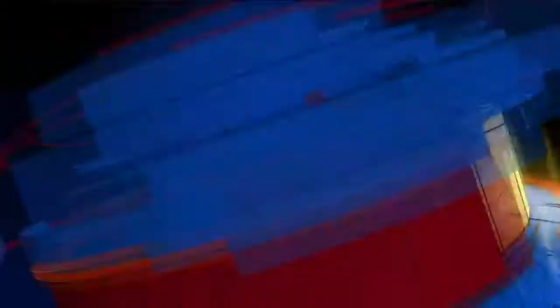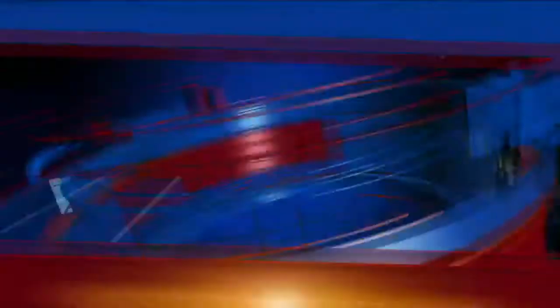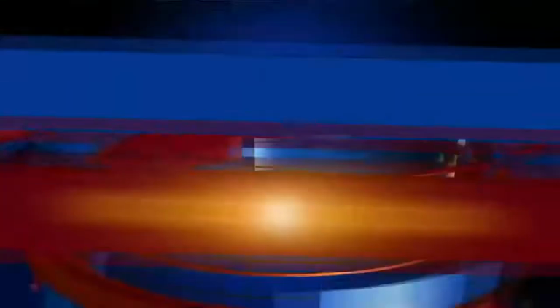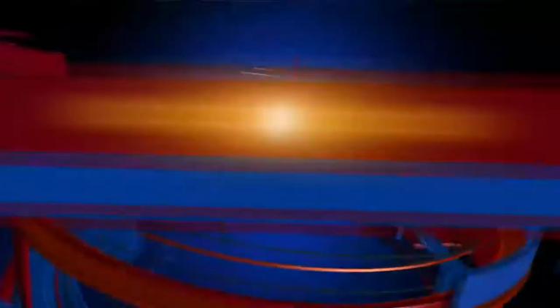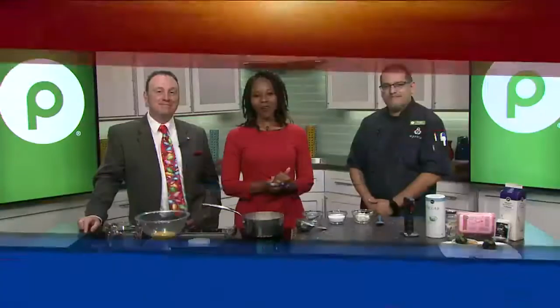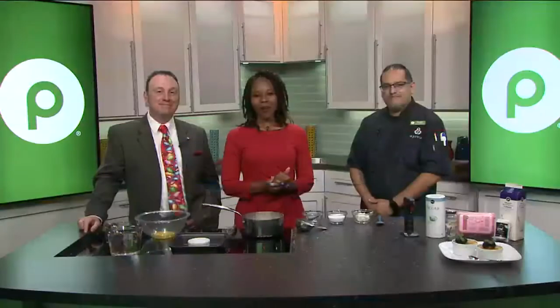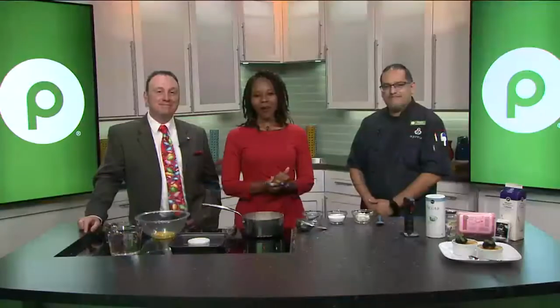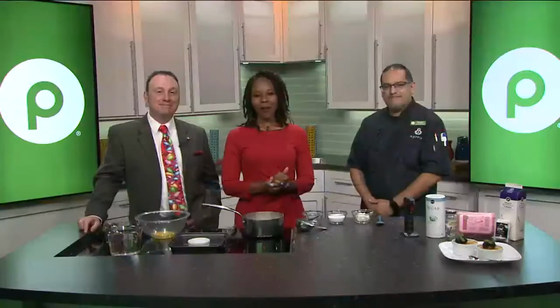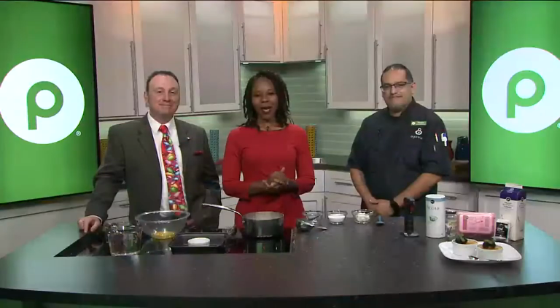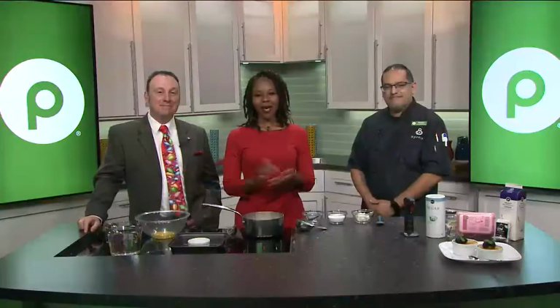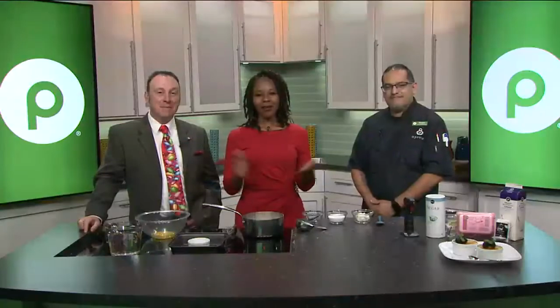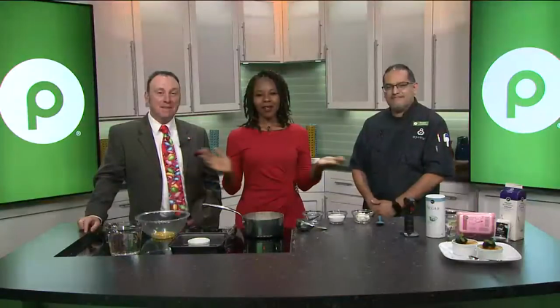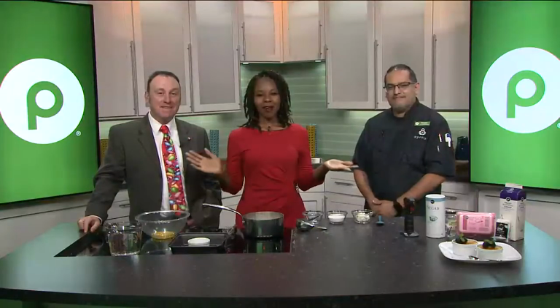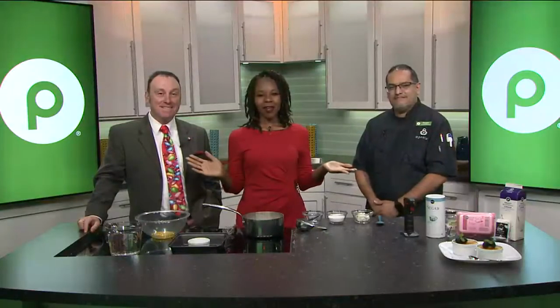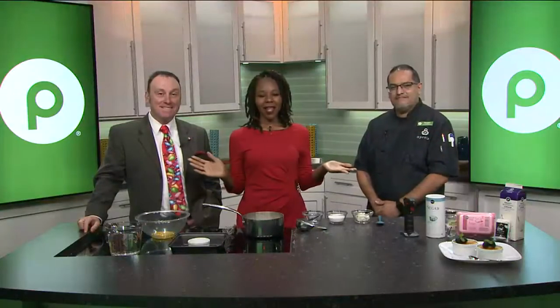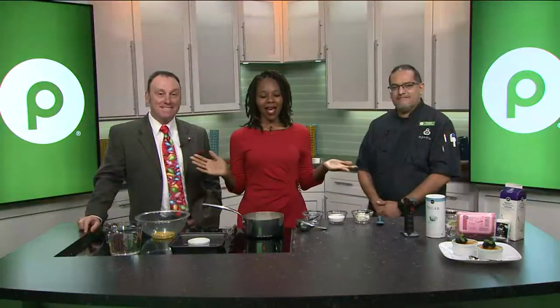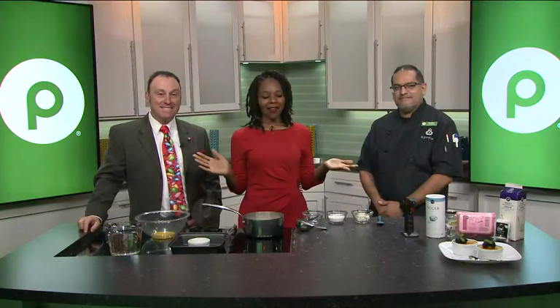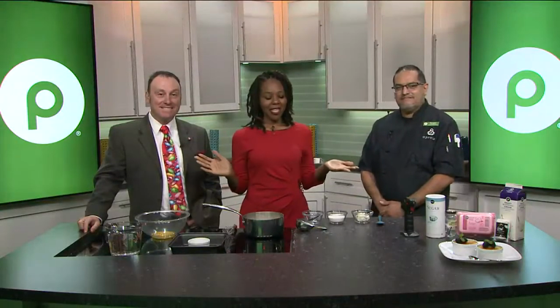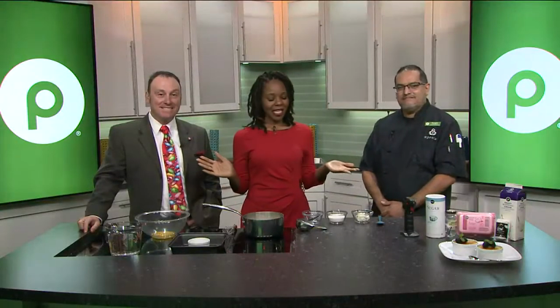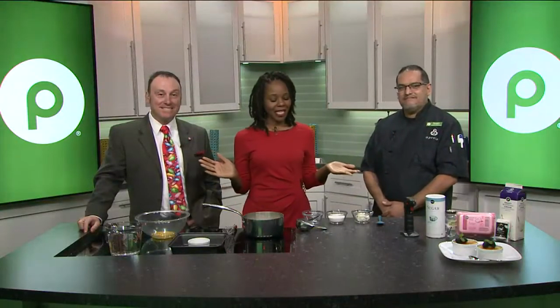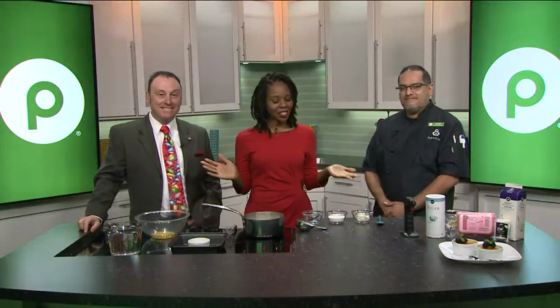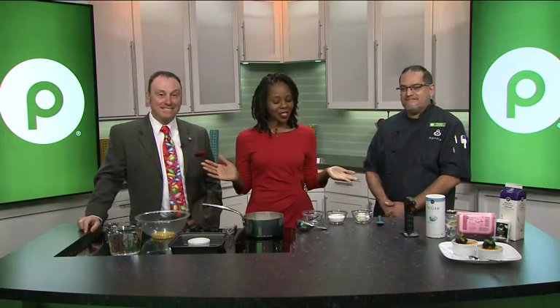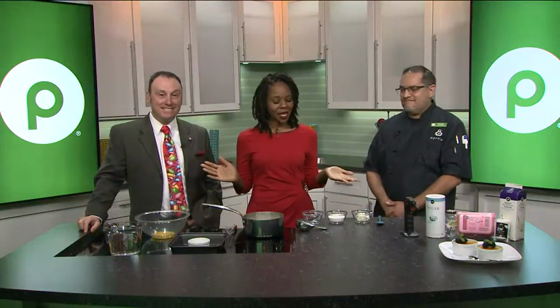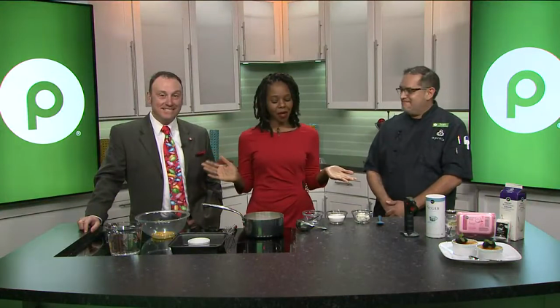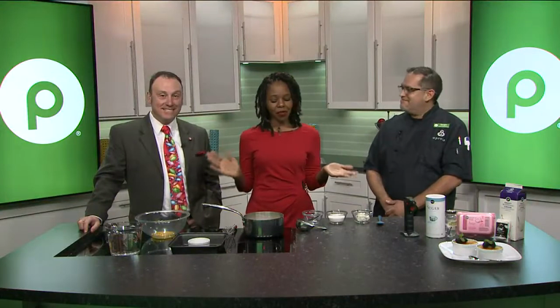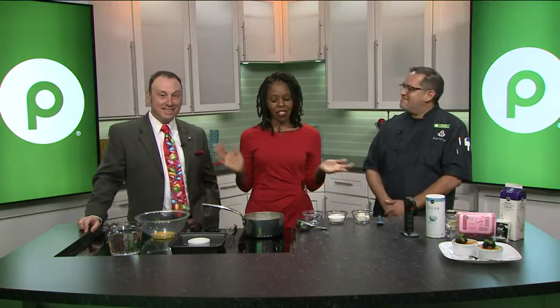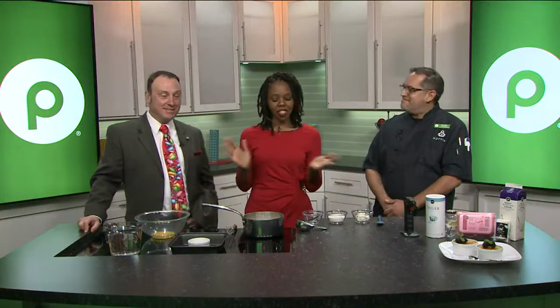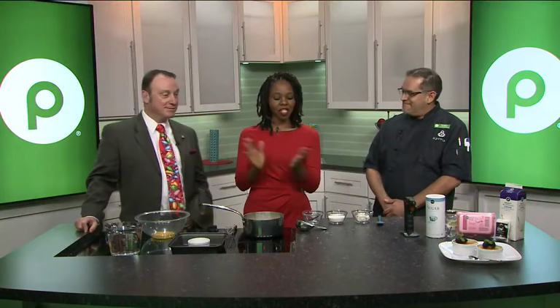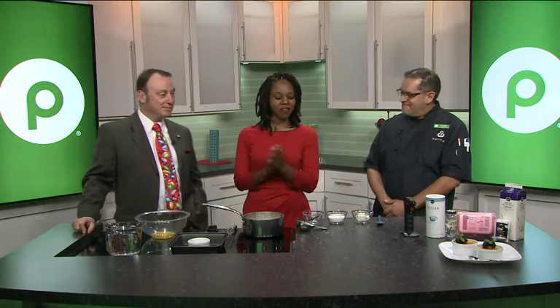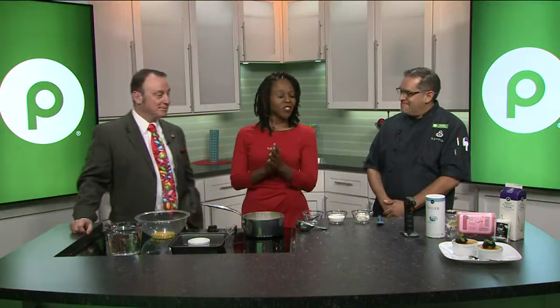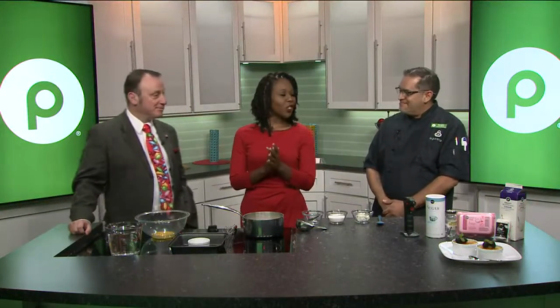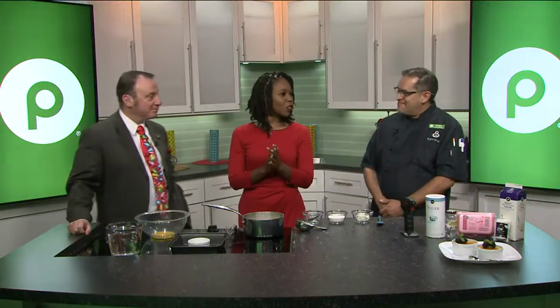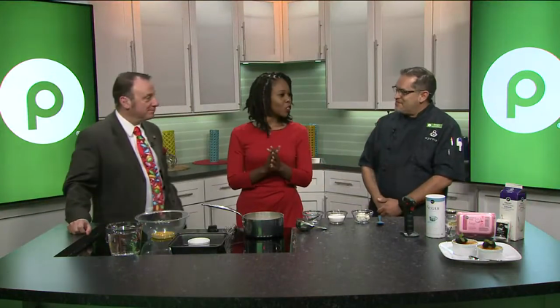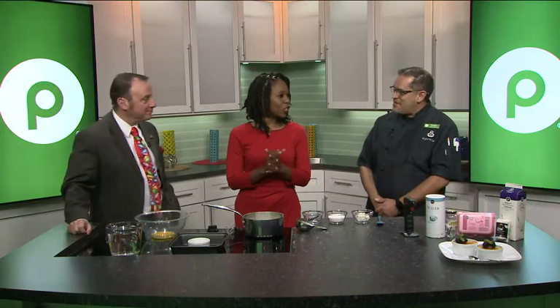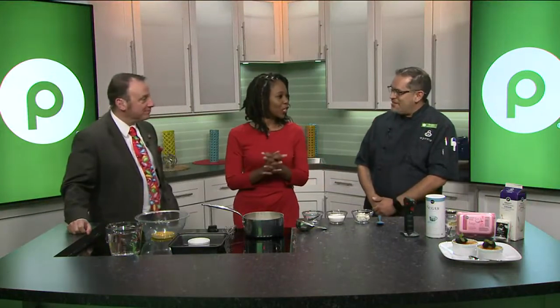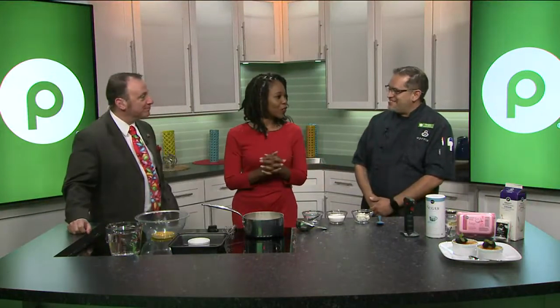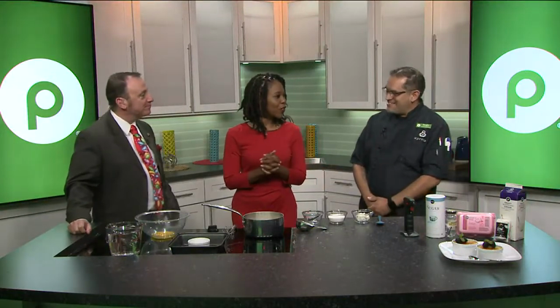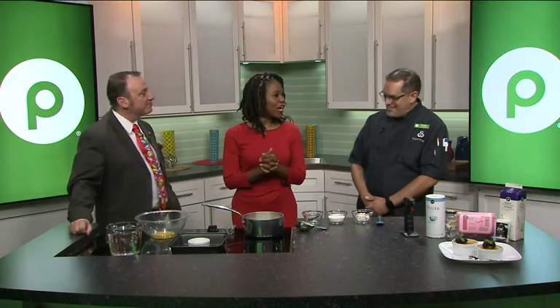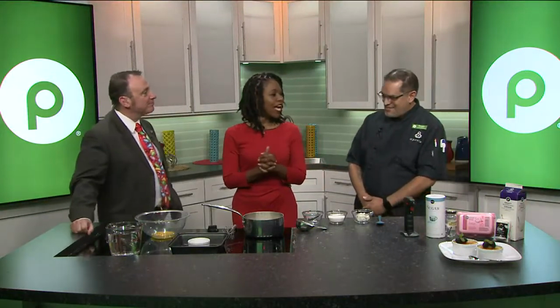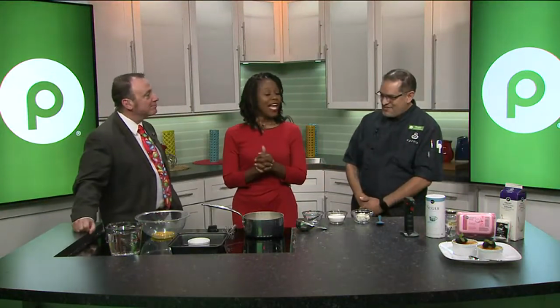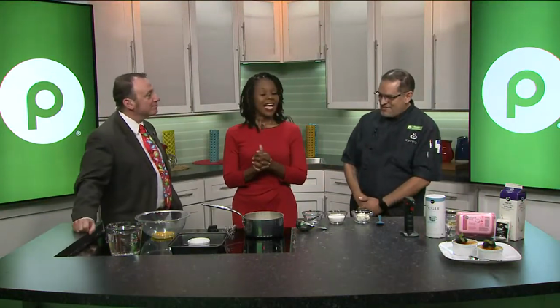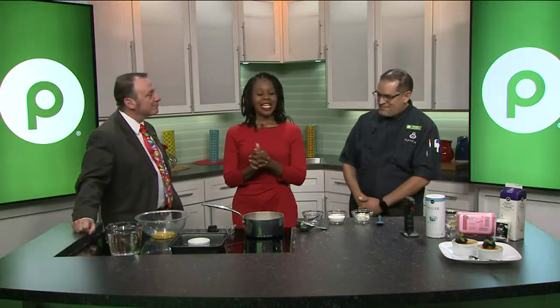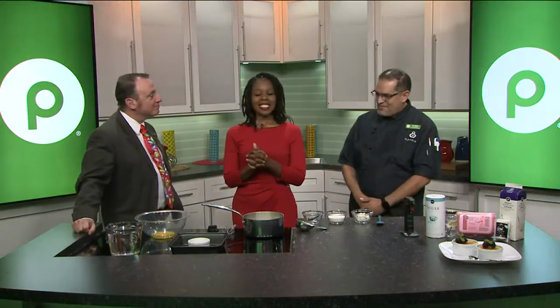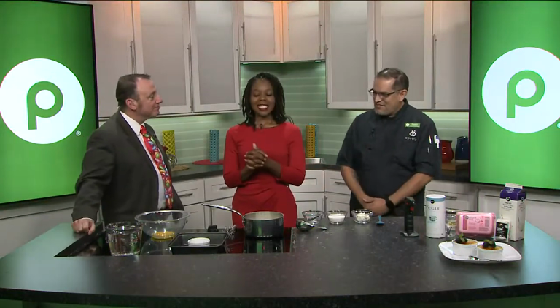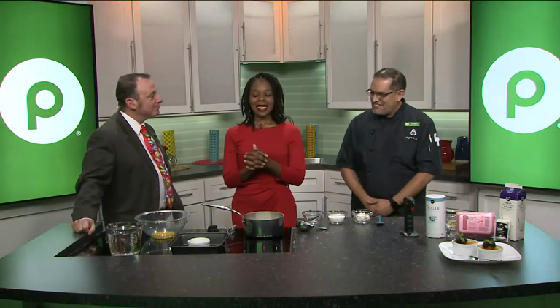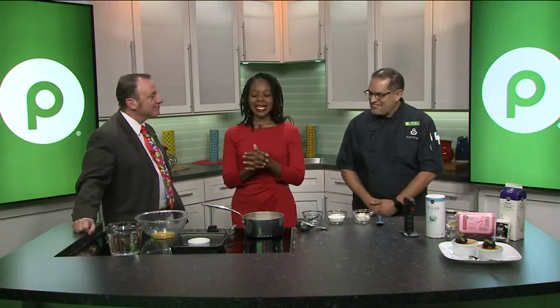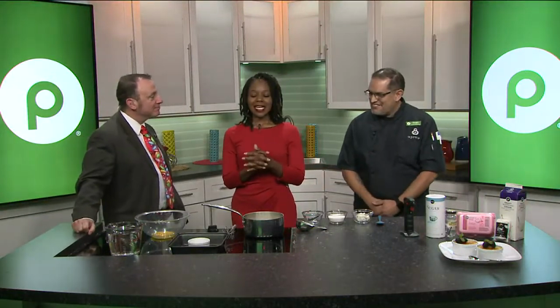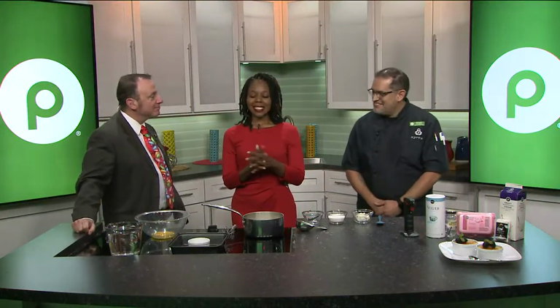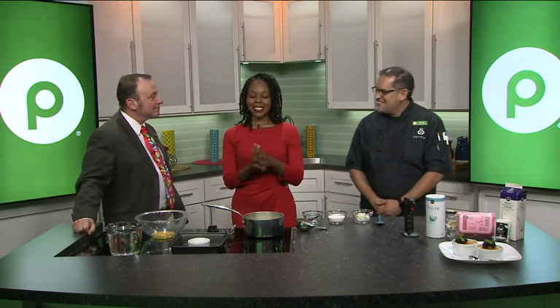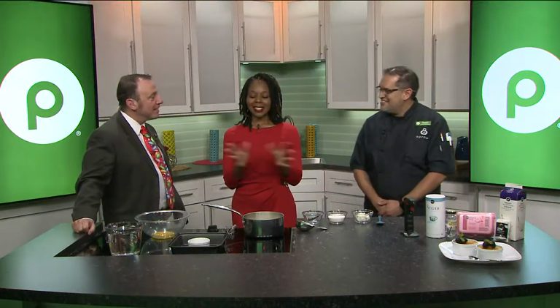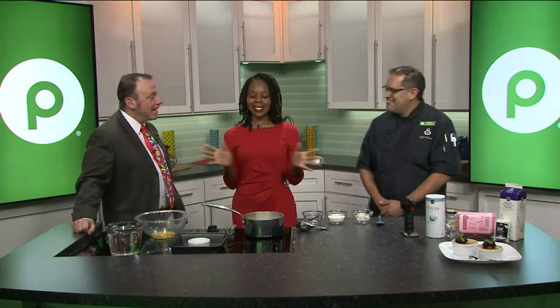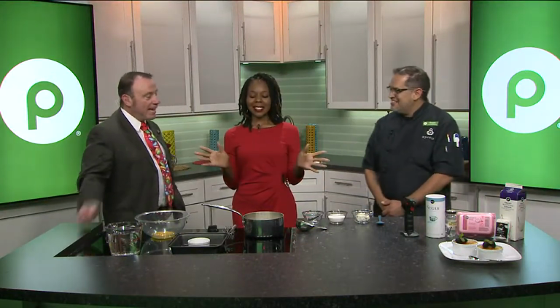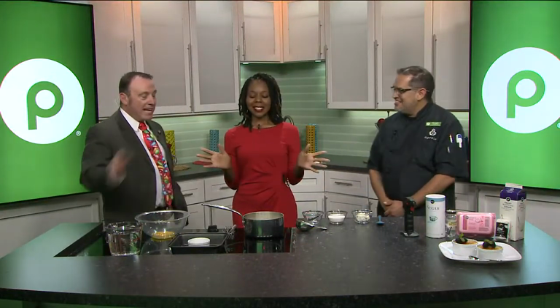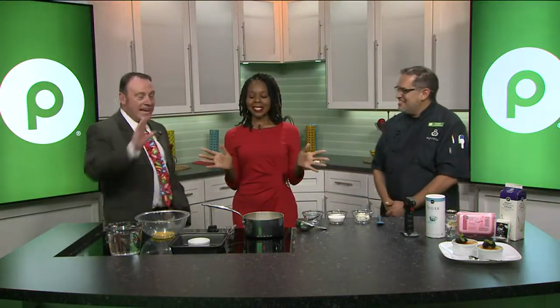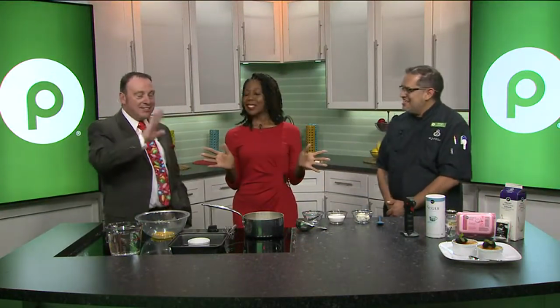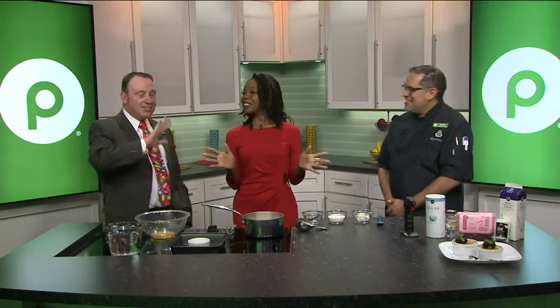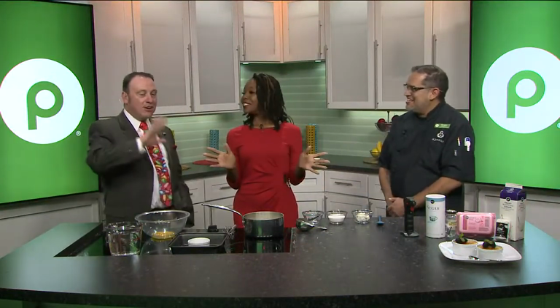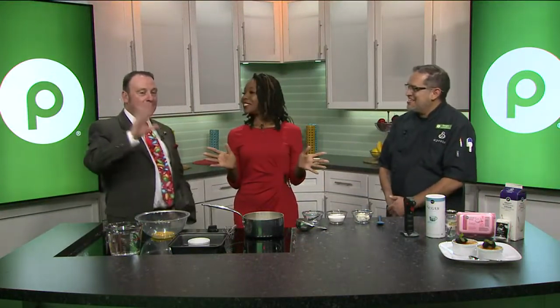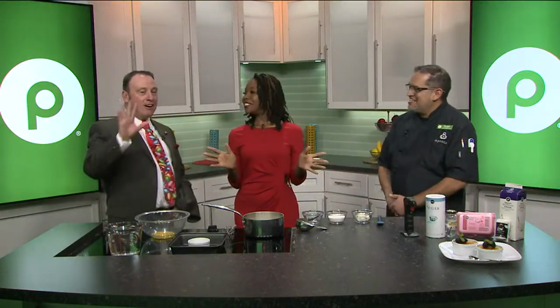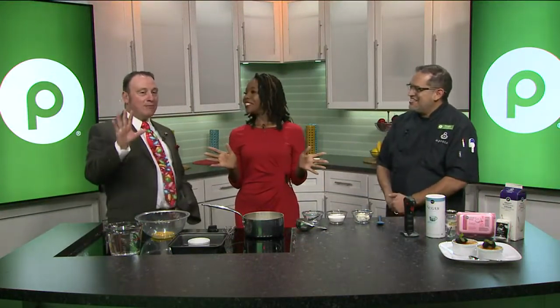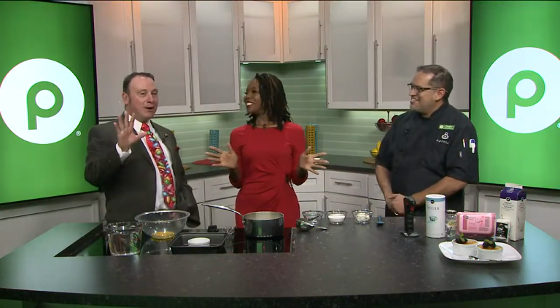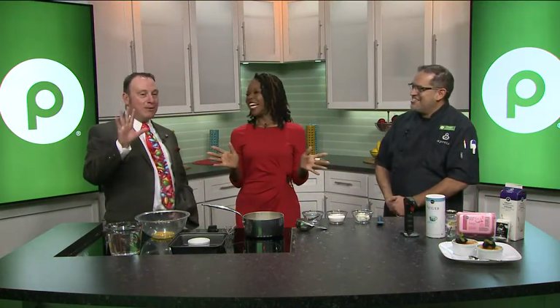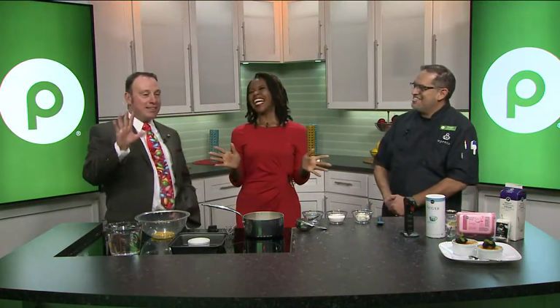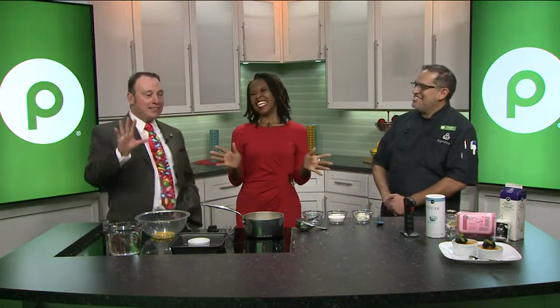All right, welcome back. We are live in the kitchen now with Chef Sergio. Yes, thank you. Good morning. He started off with this.